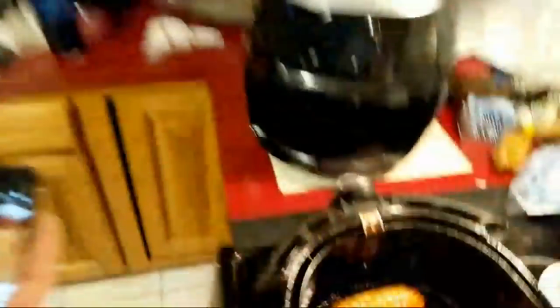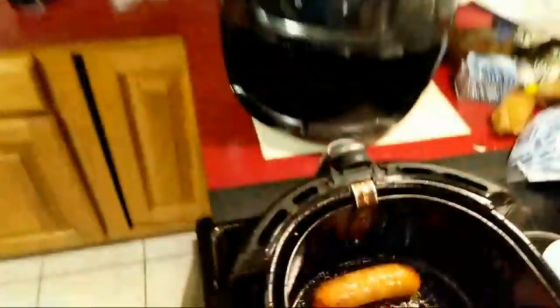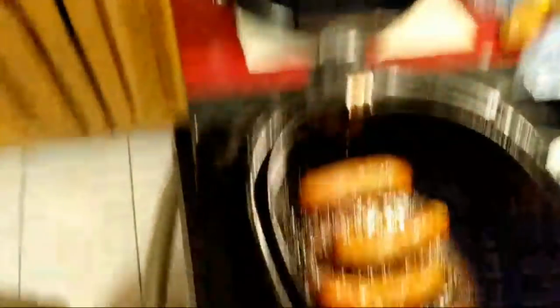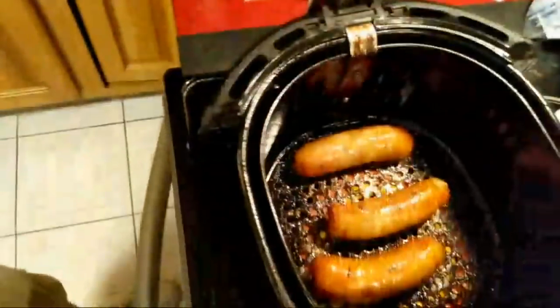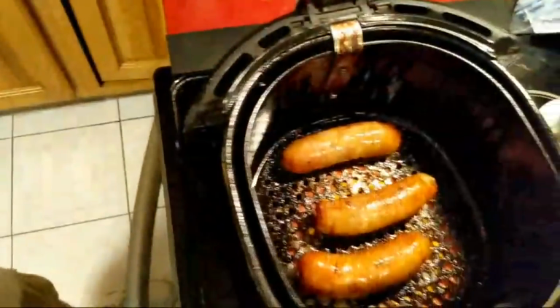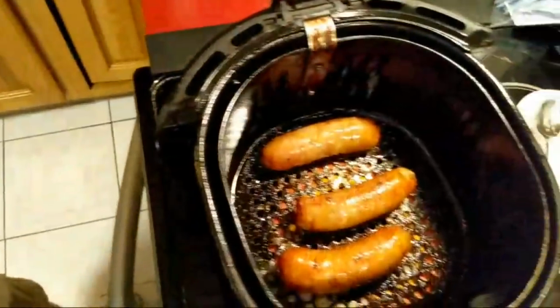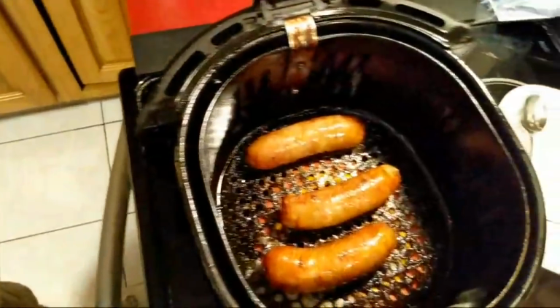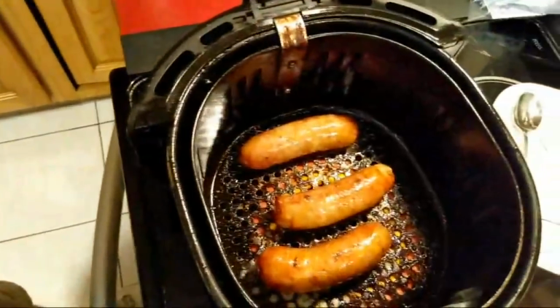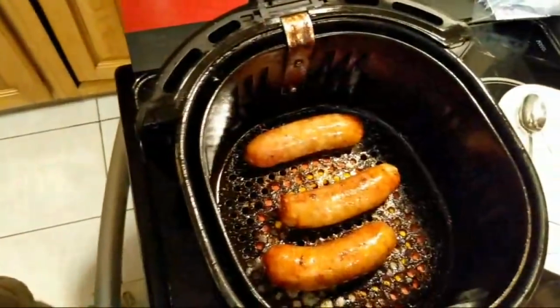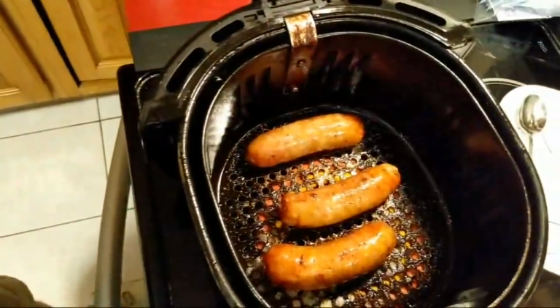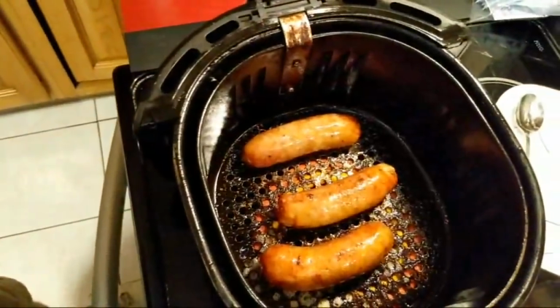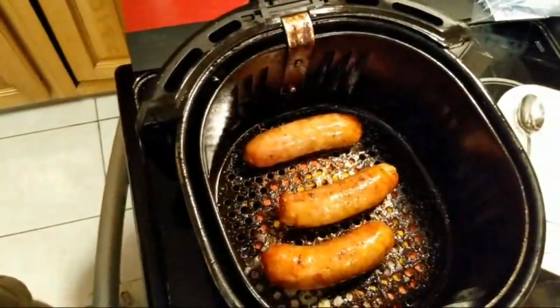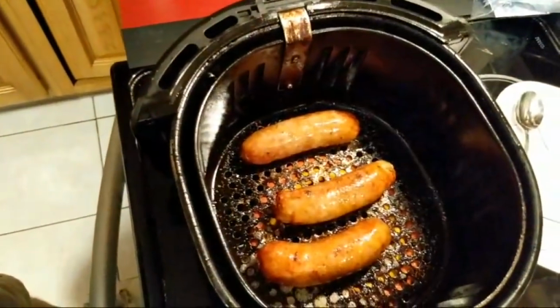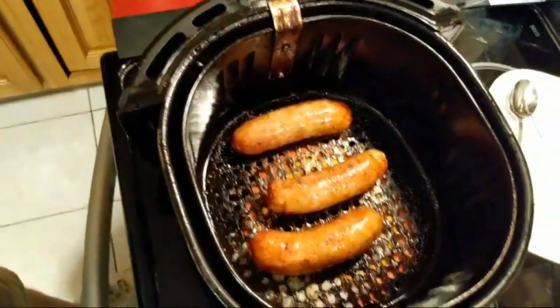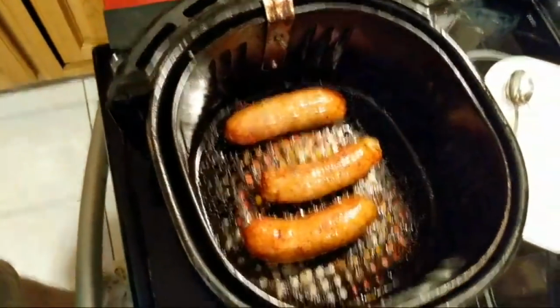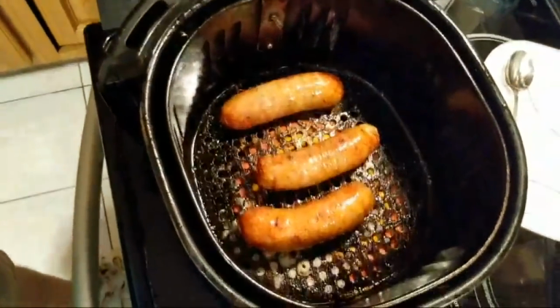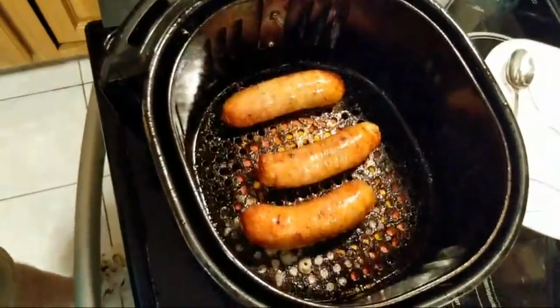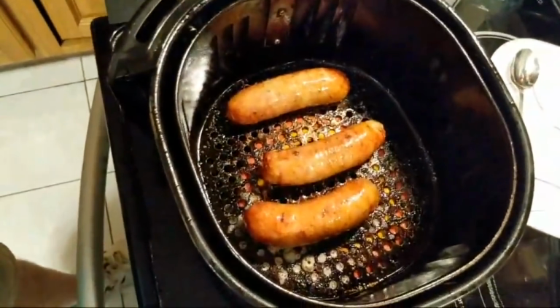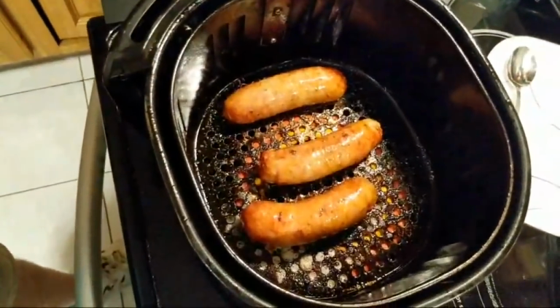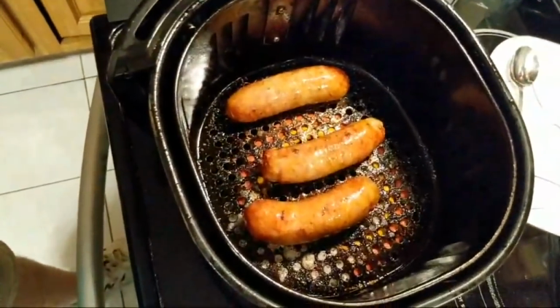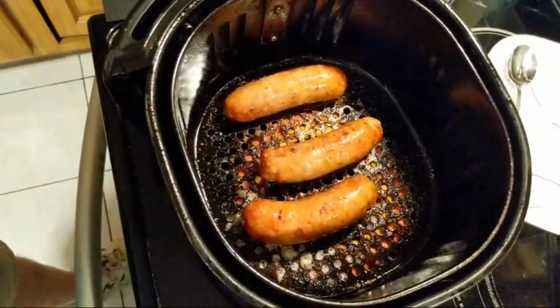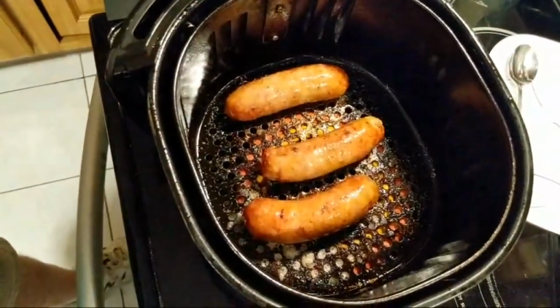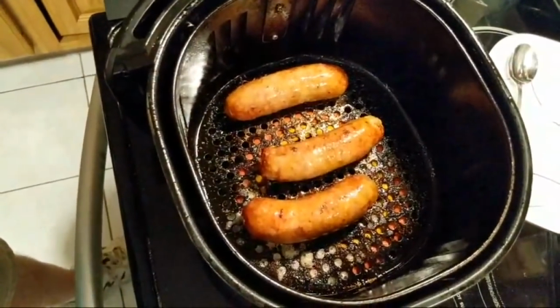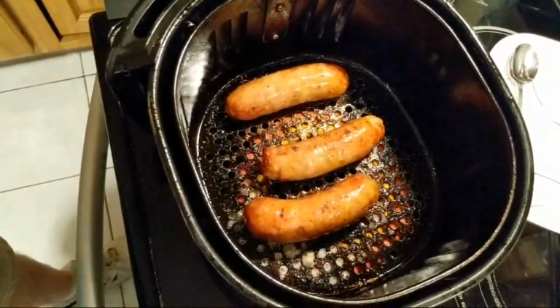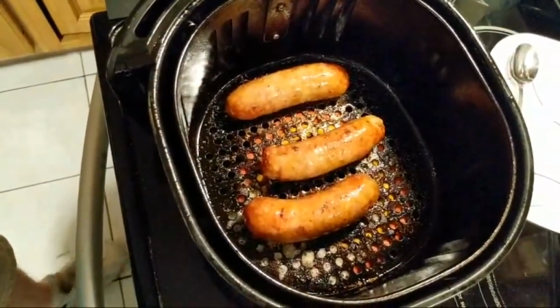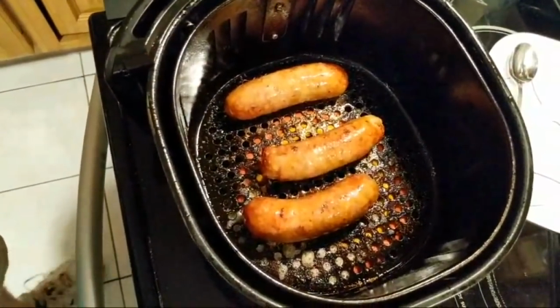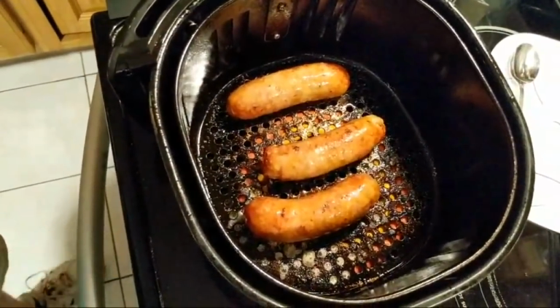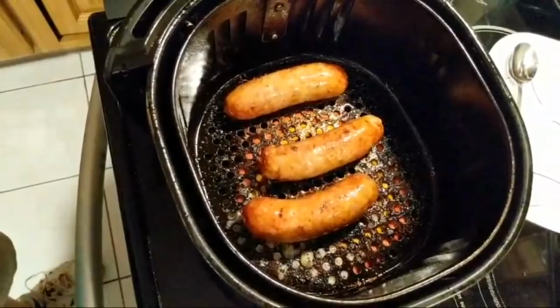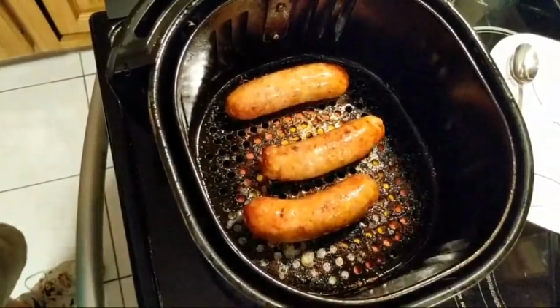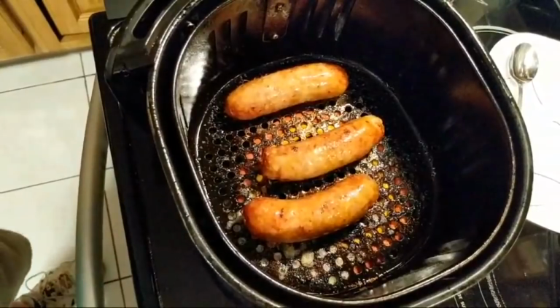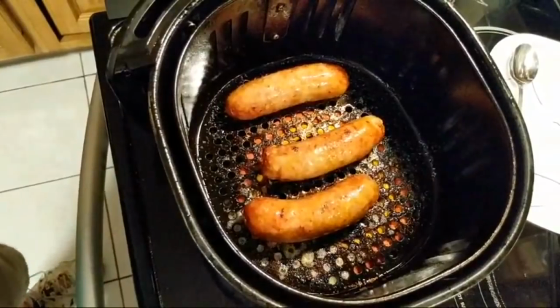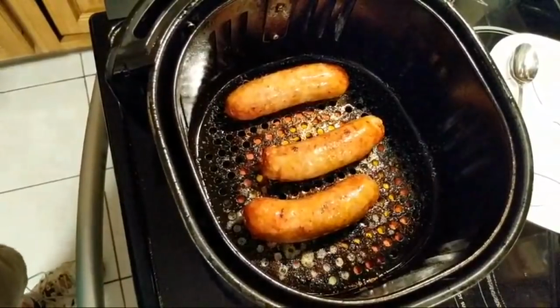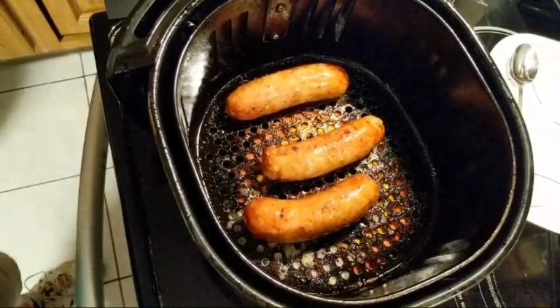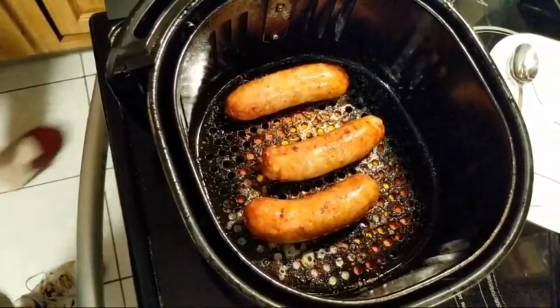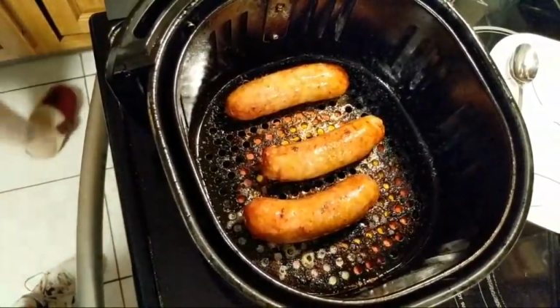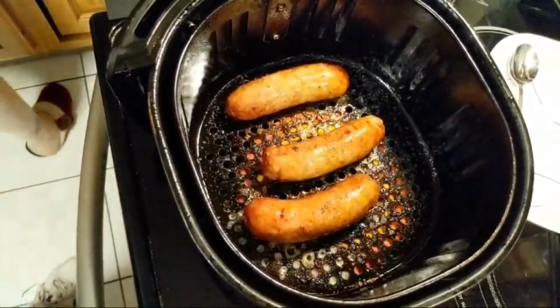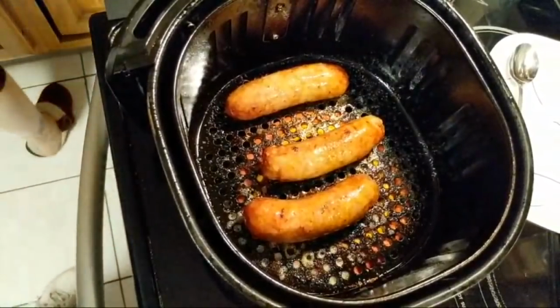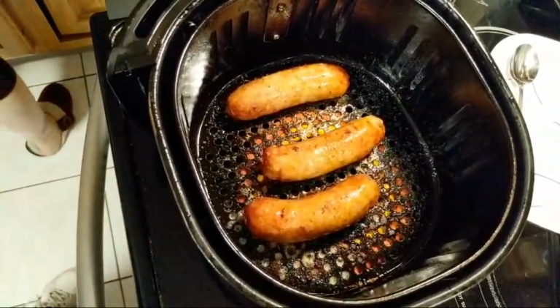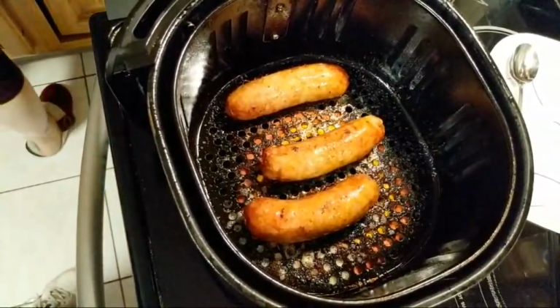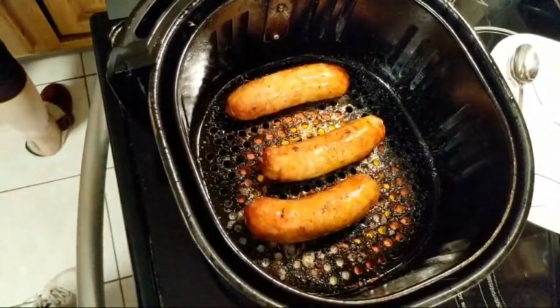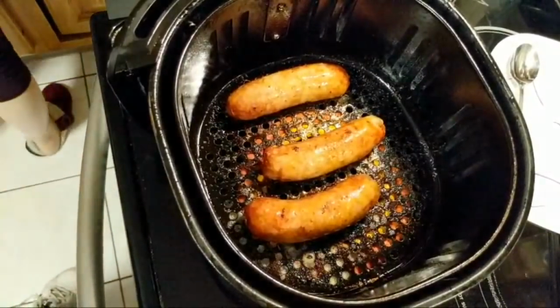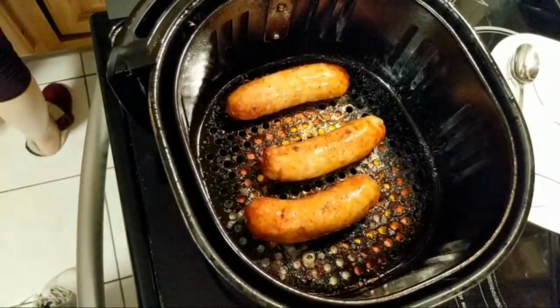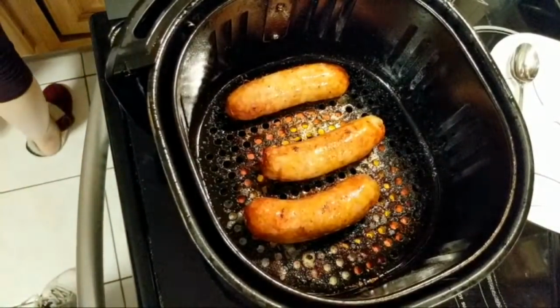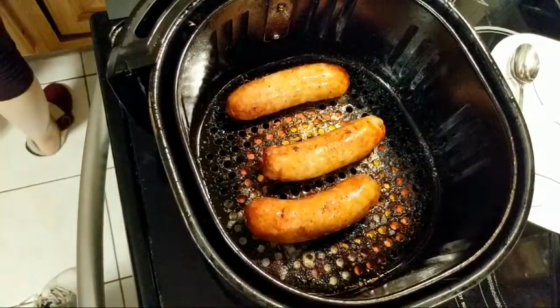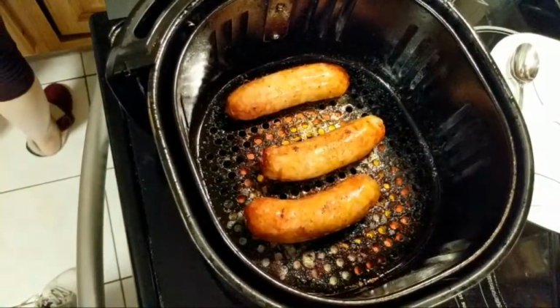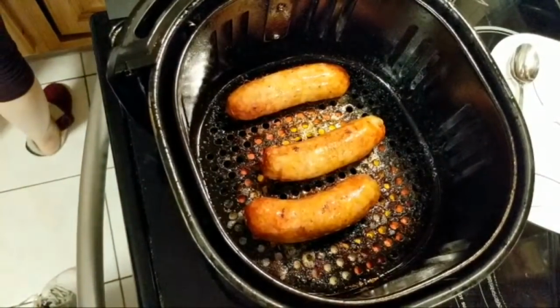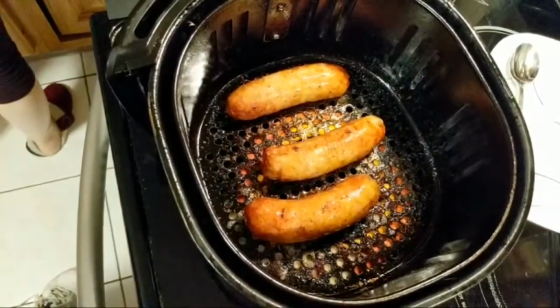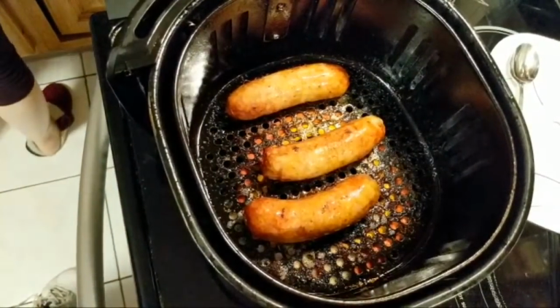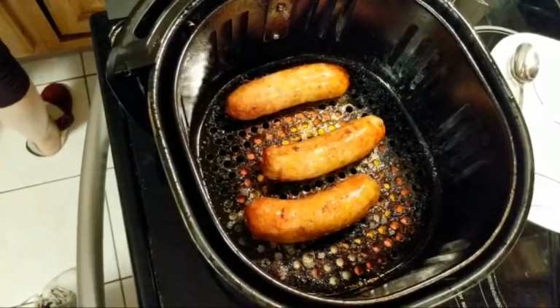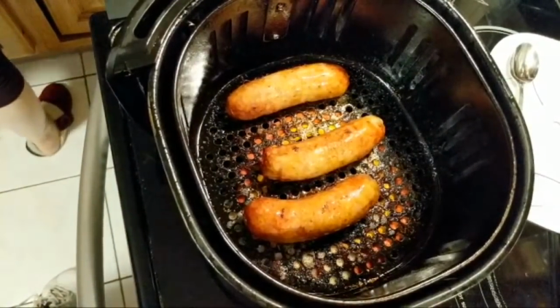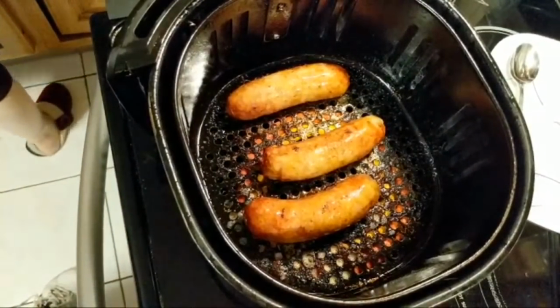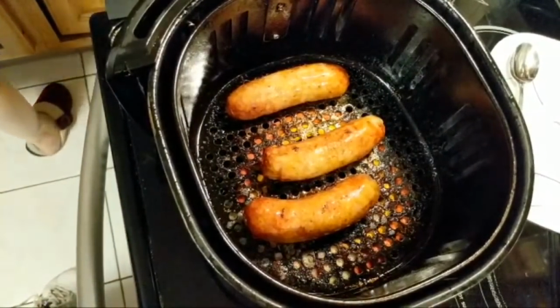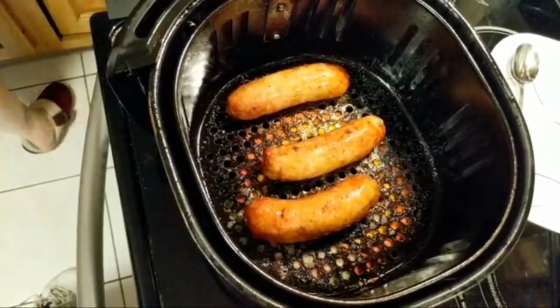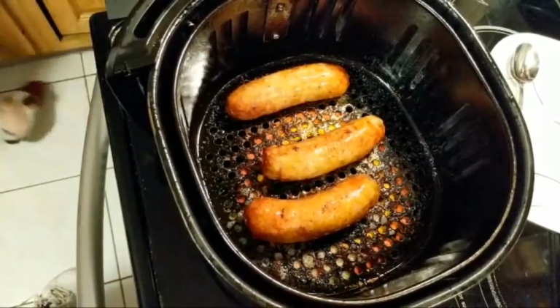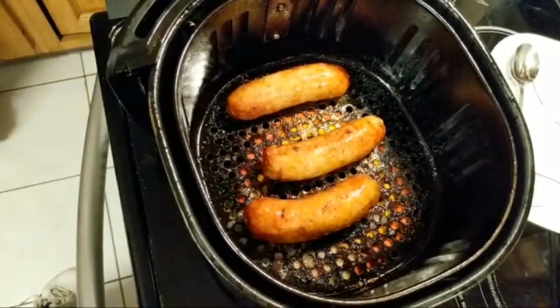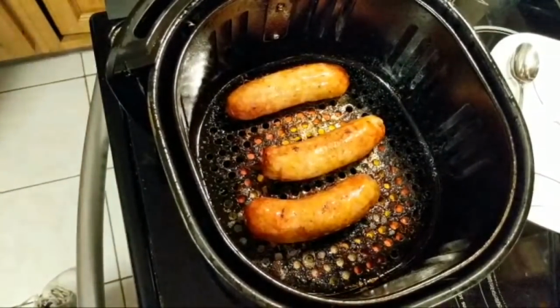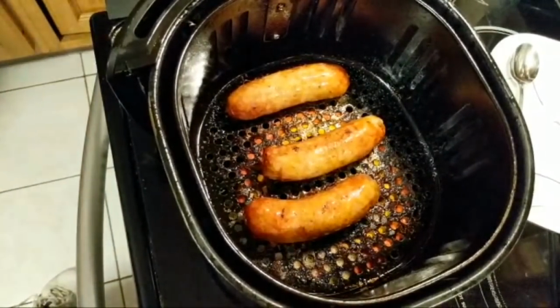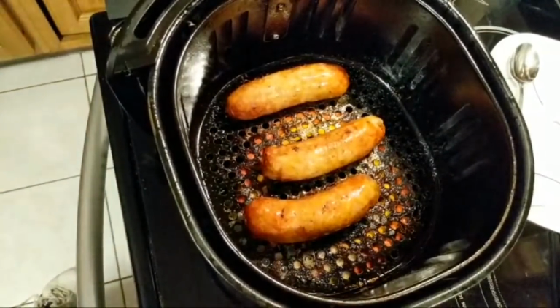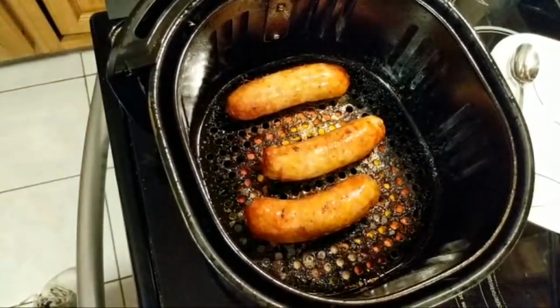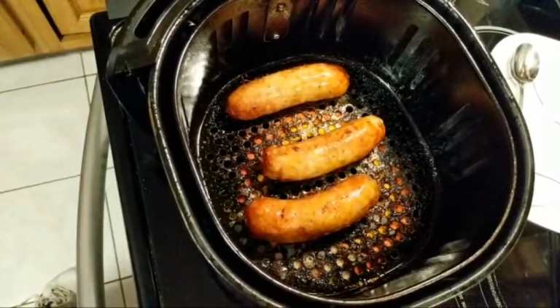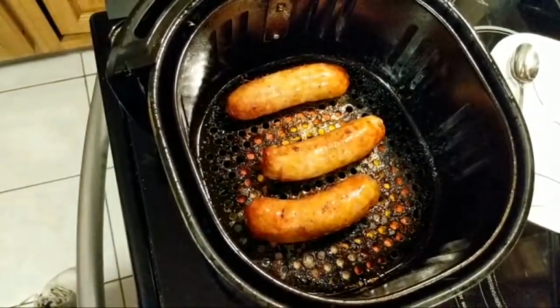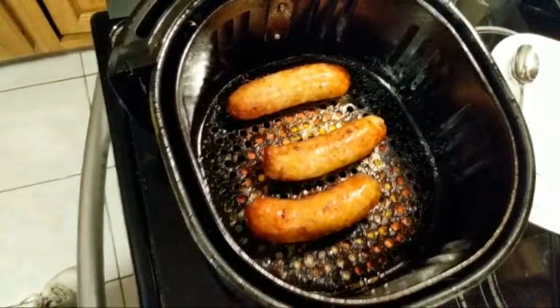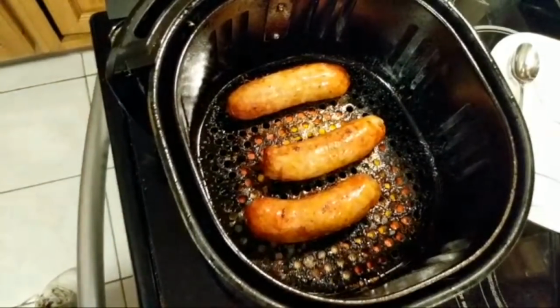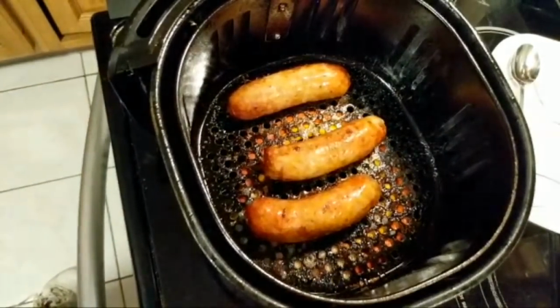All right, there we go. She's got her milk — yeah, you want to bring it to her.